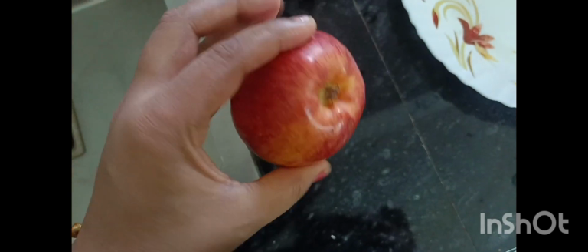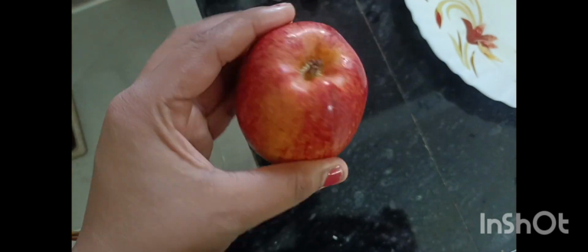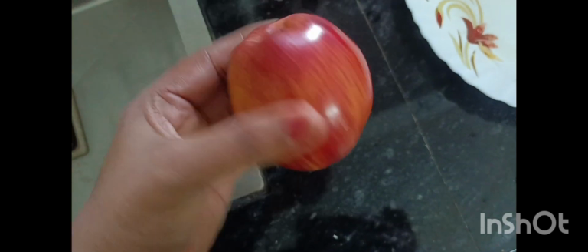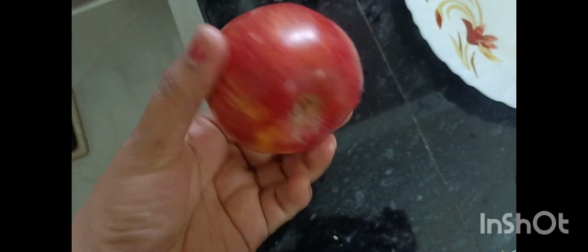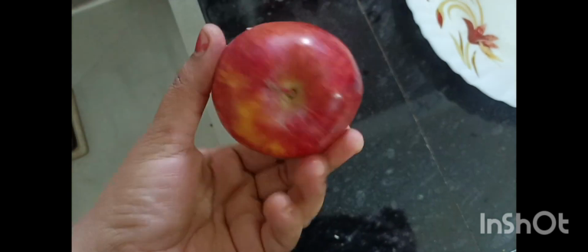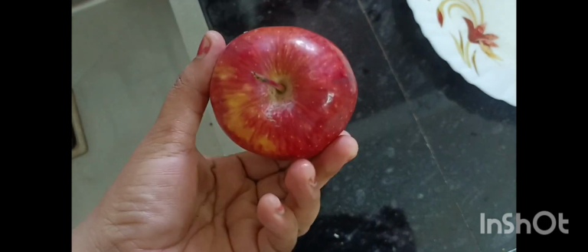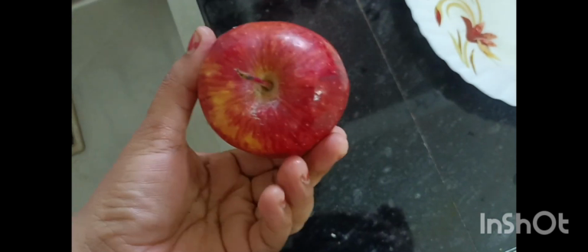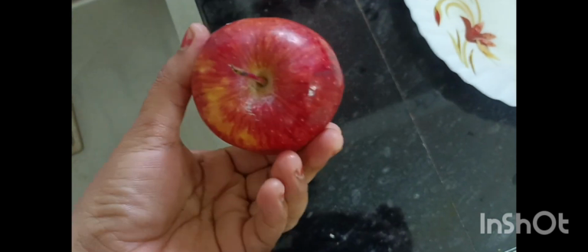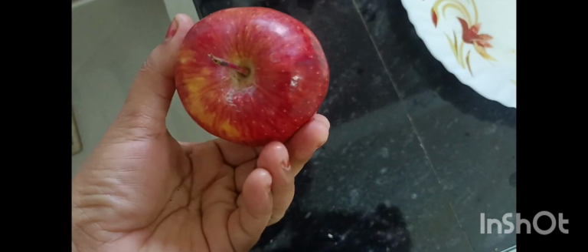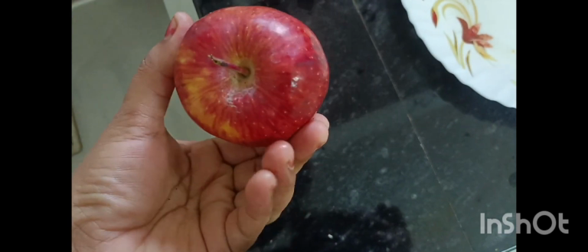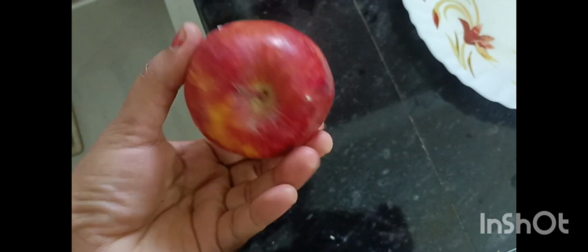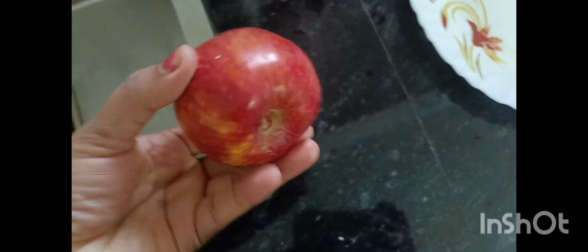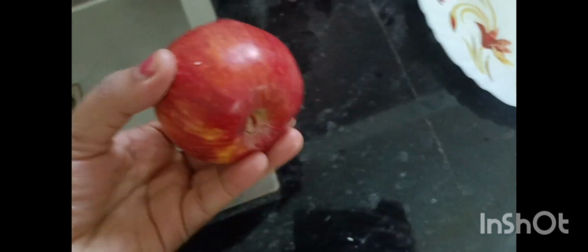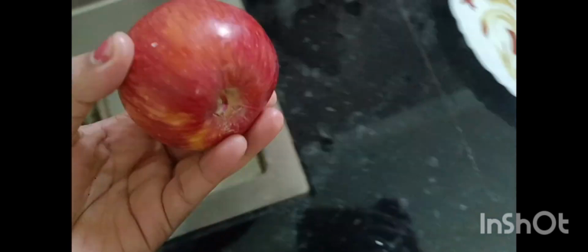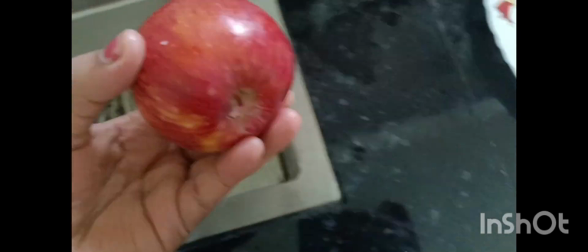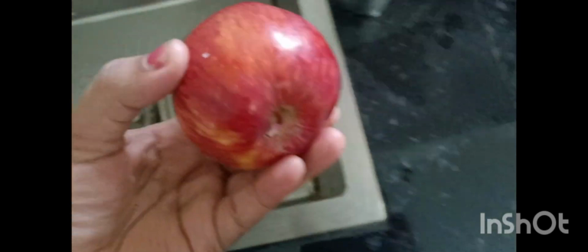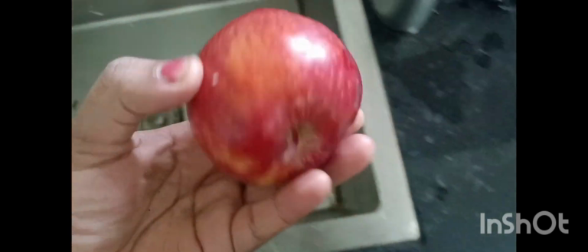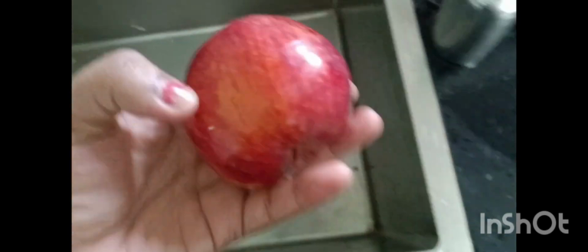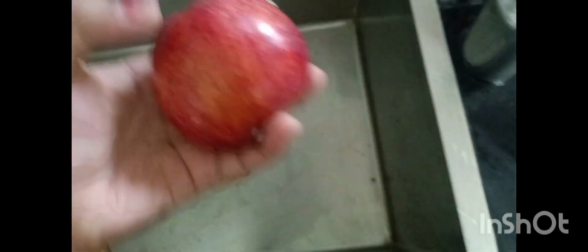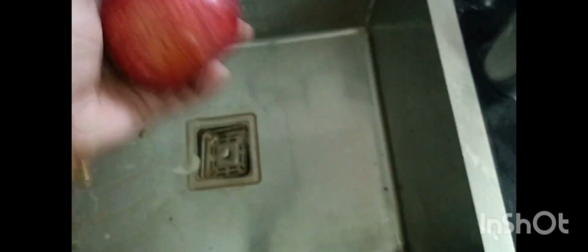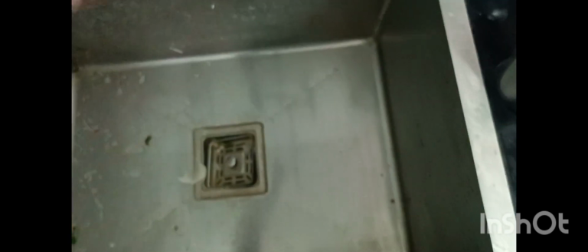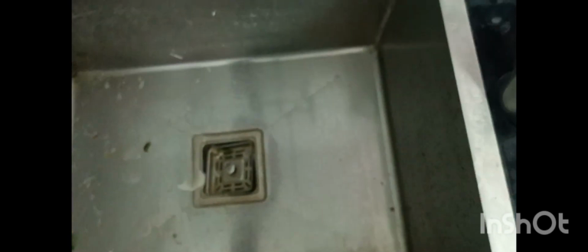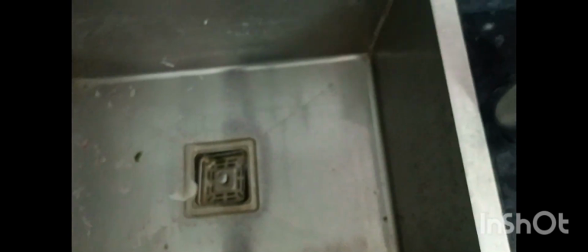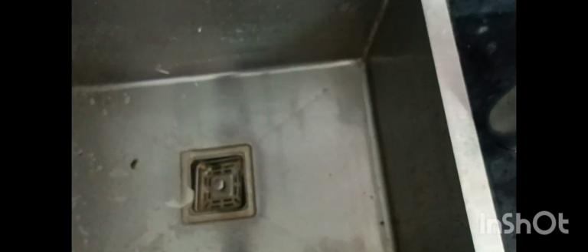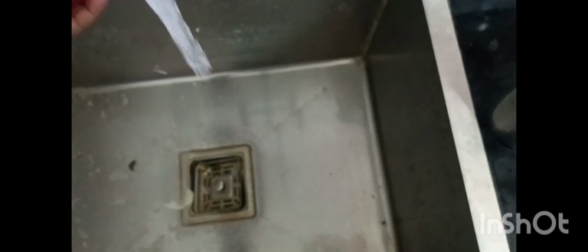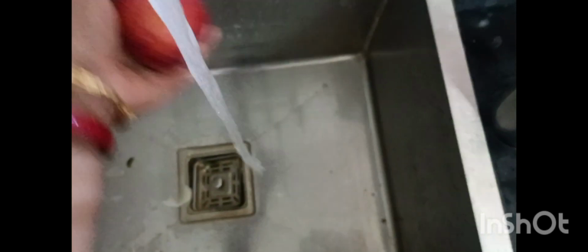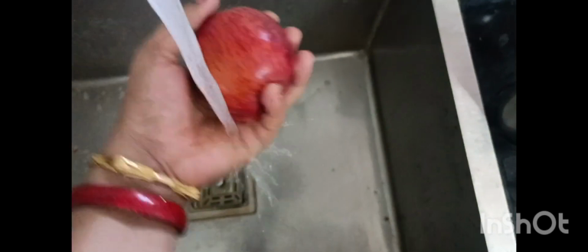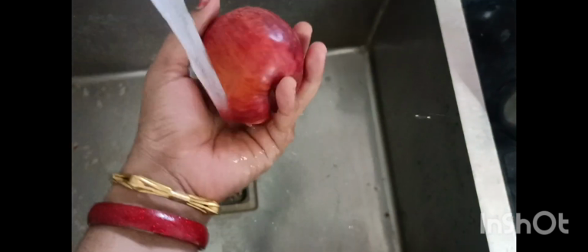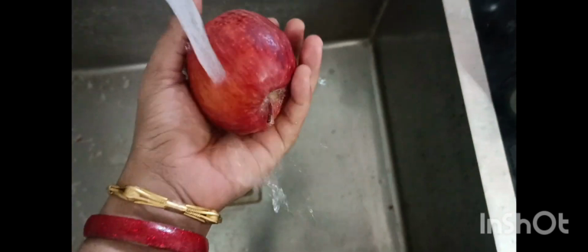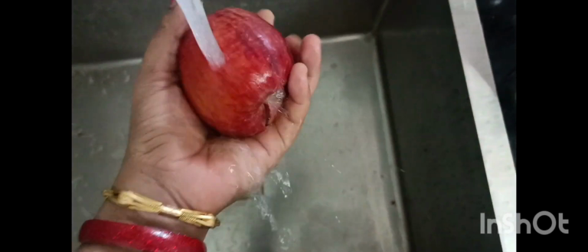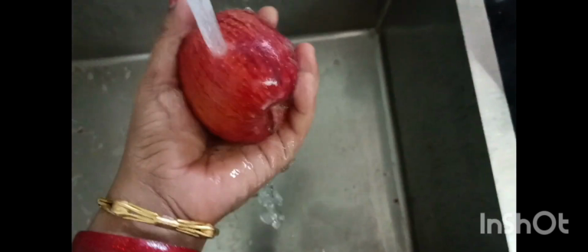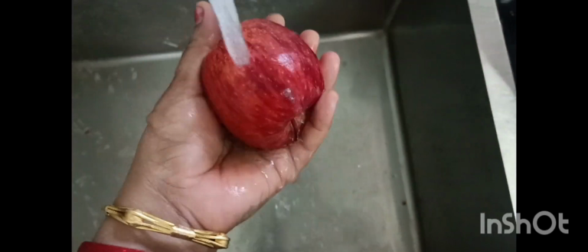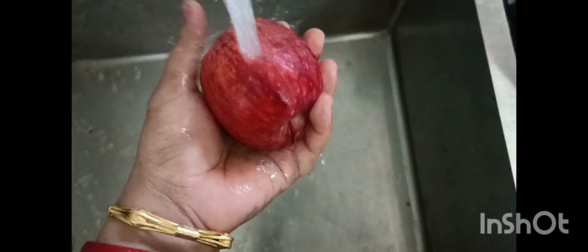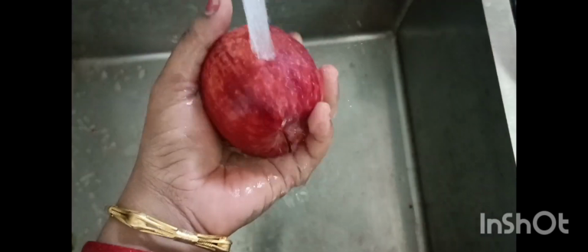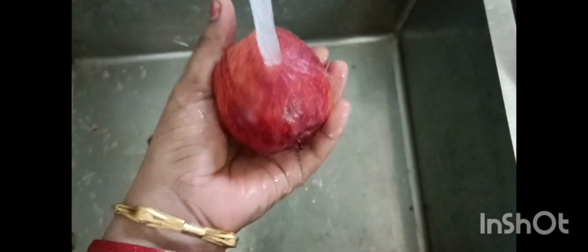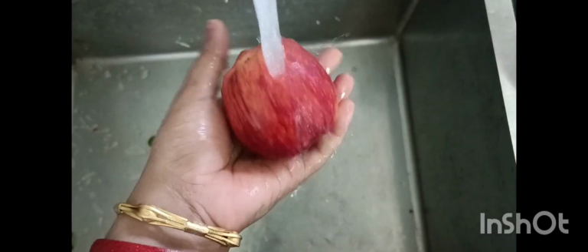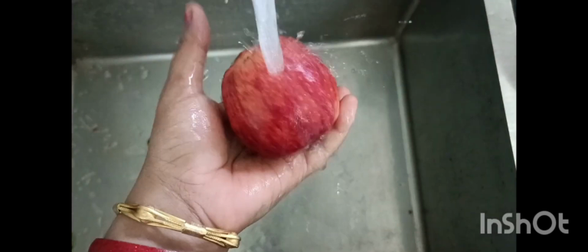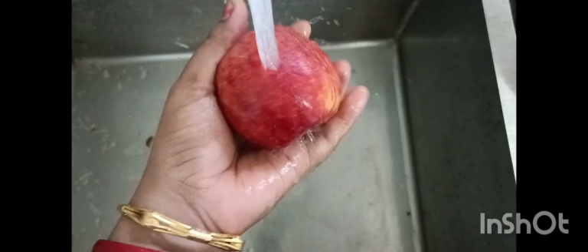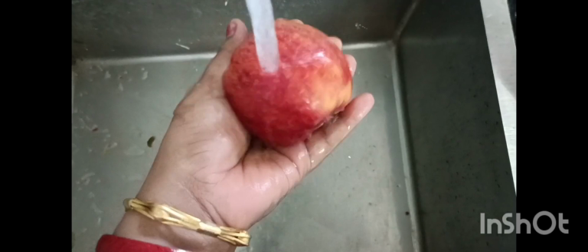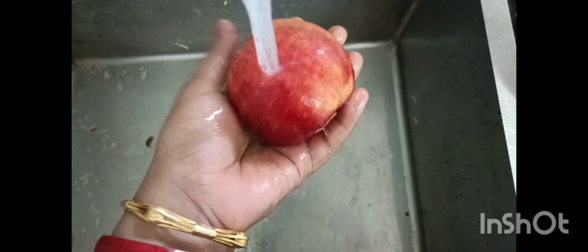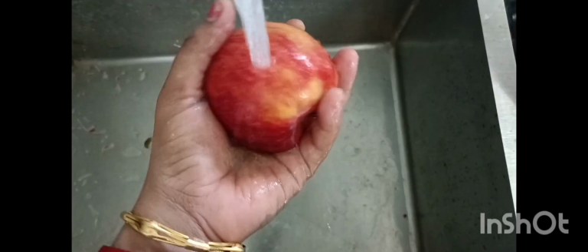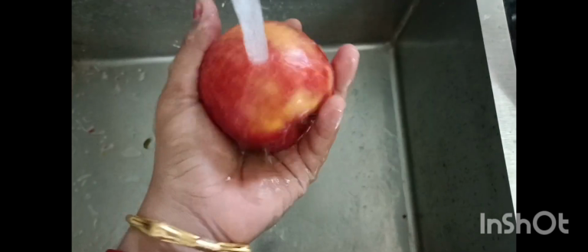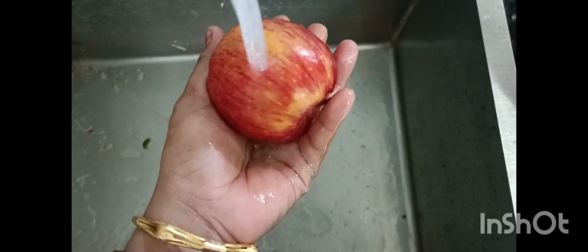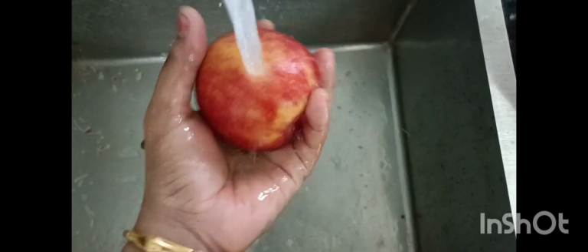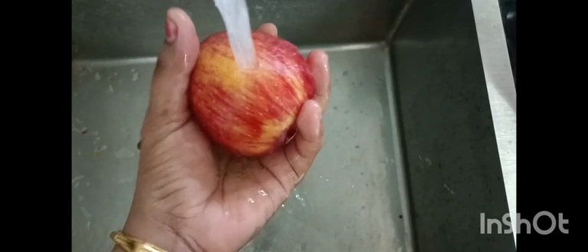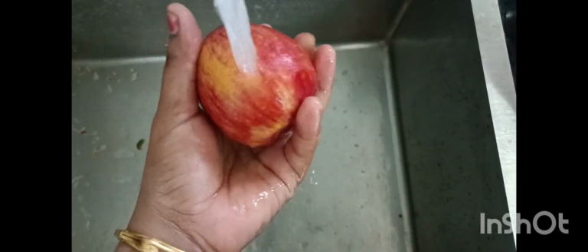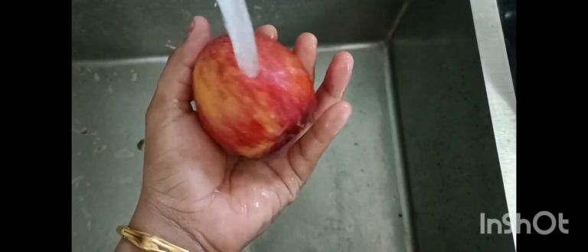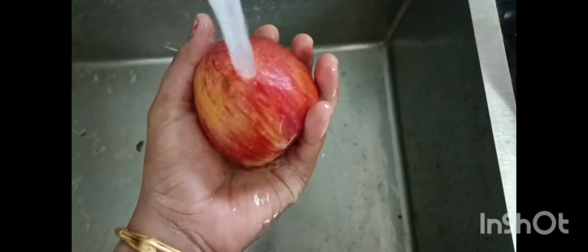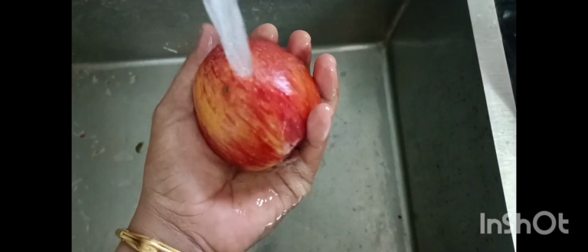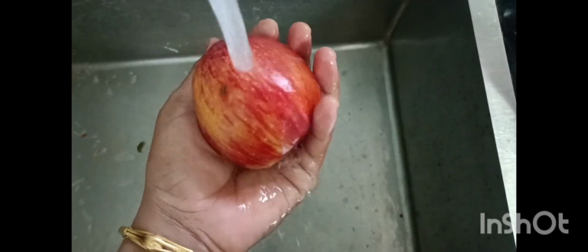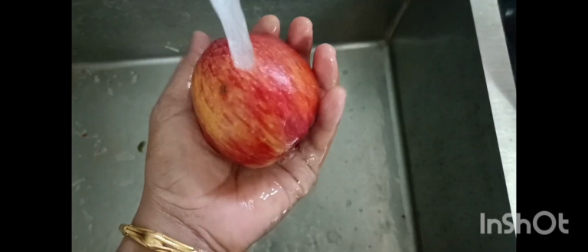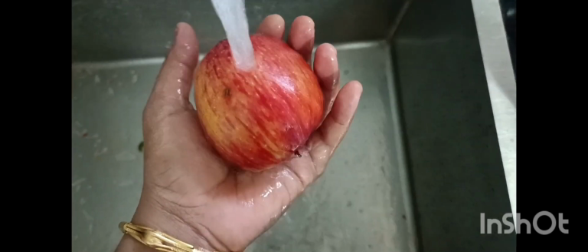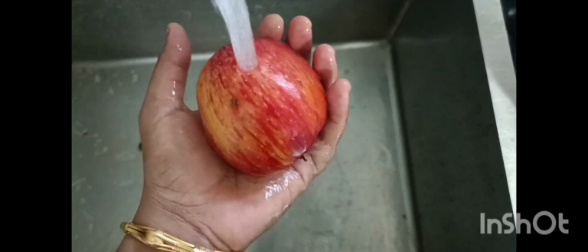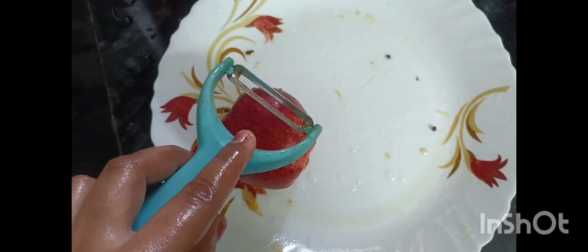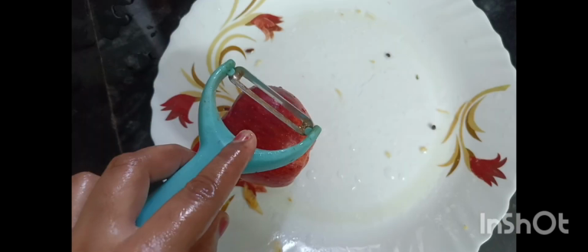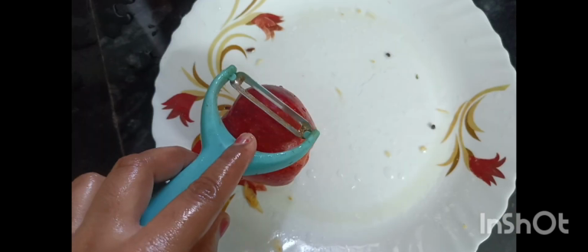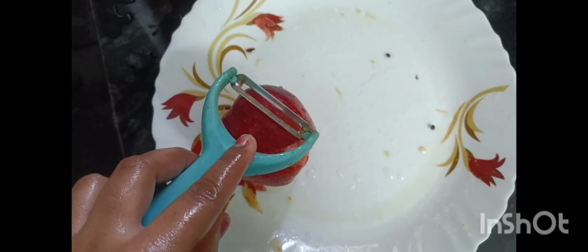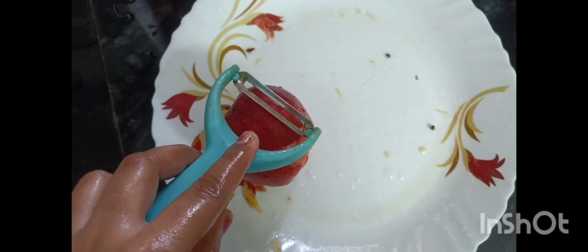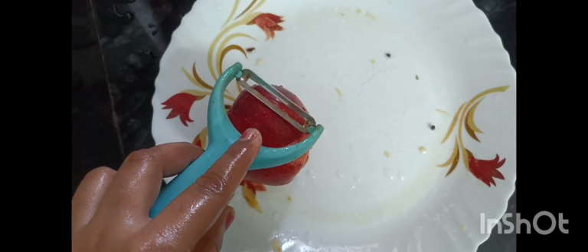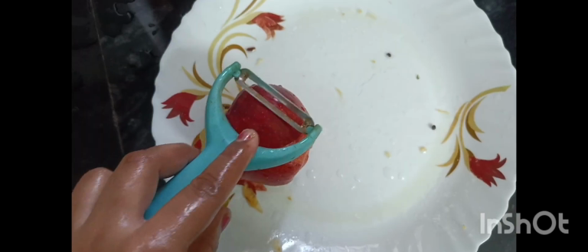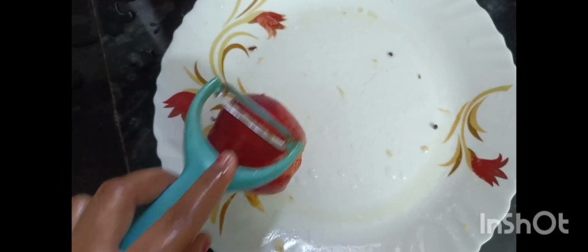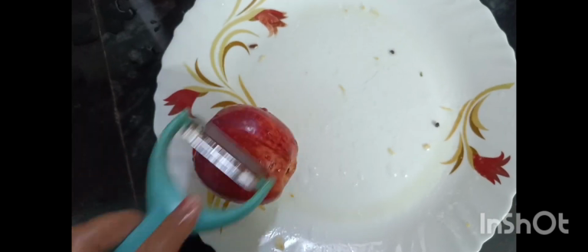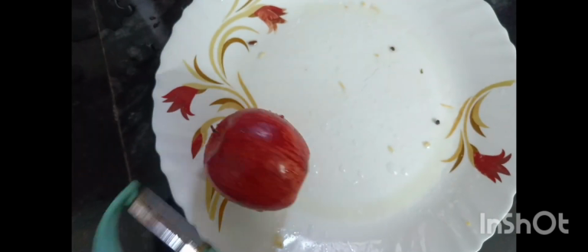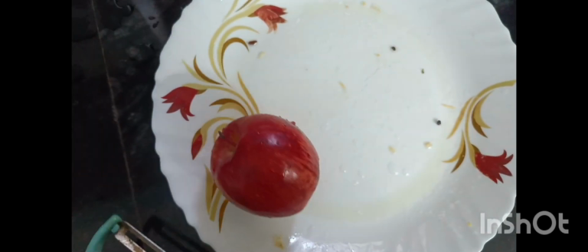I have an apple. I washed it. Now I peel it.